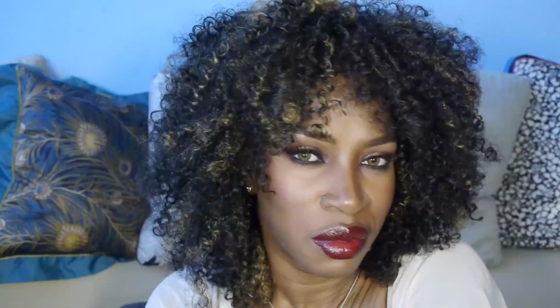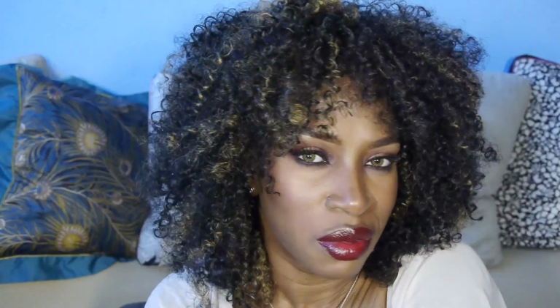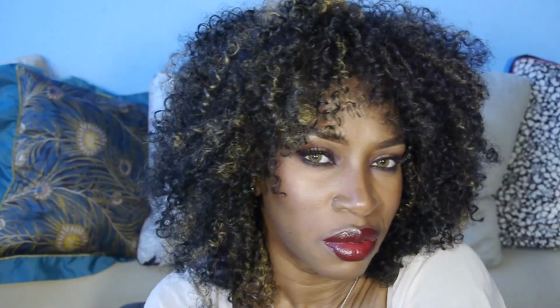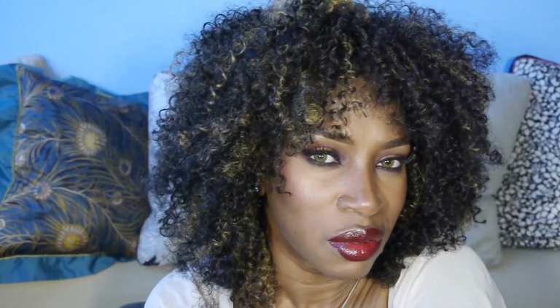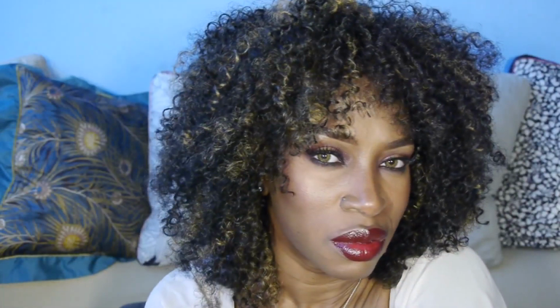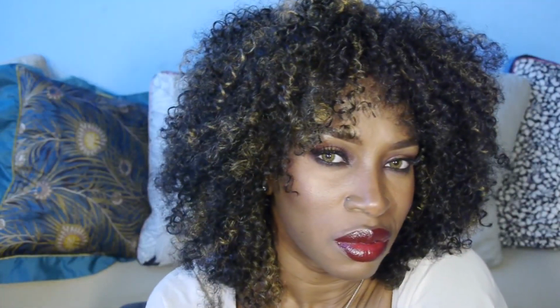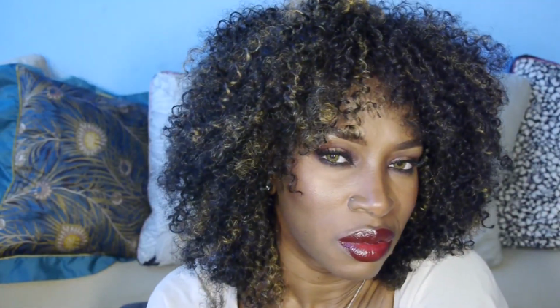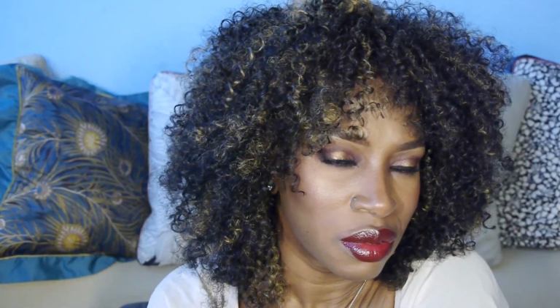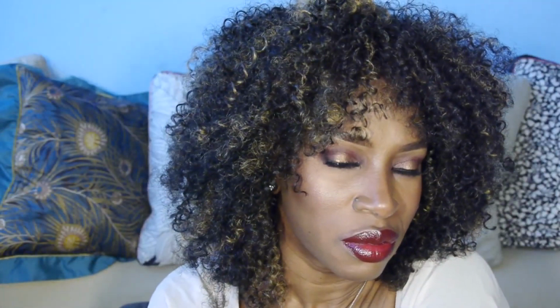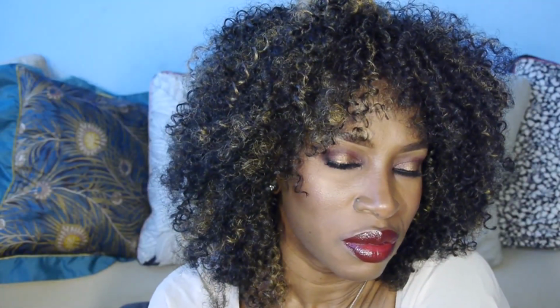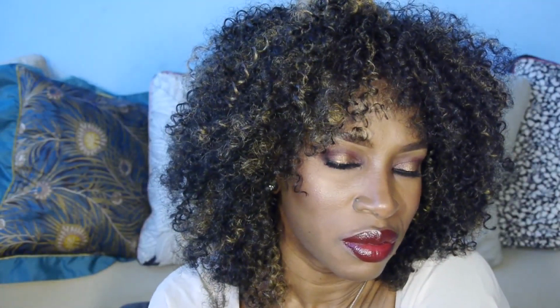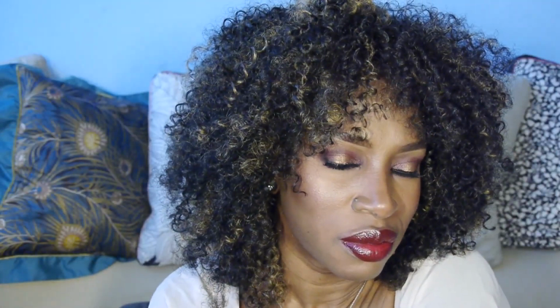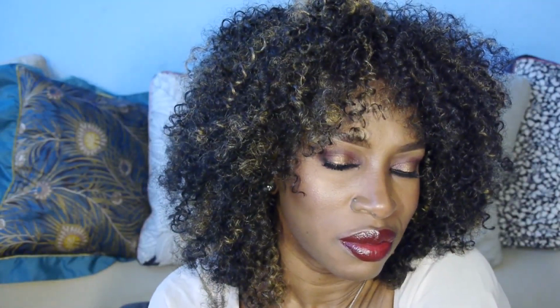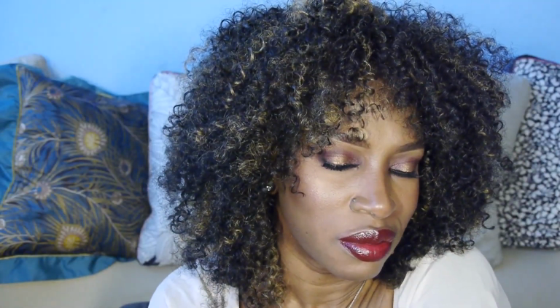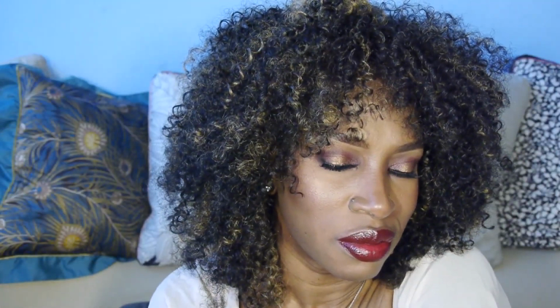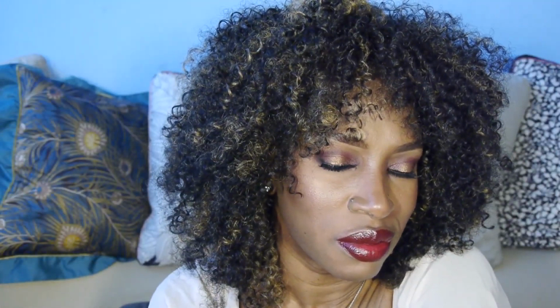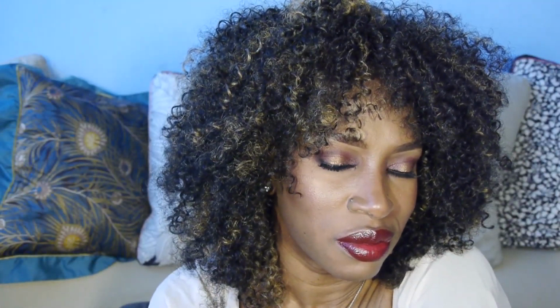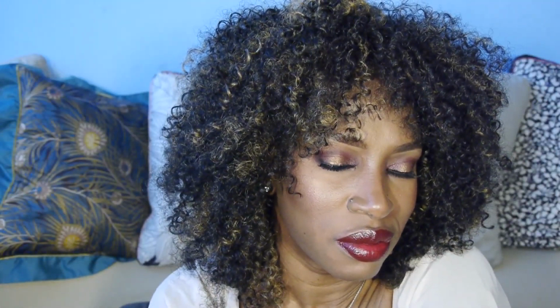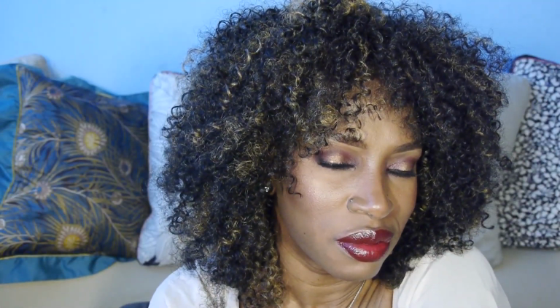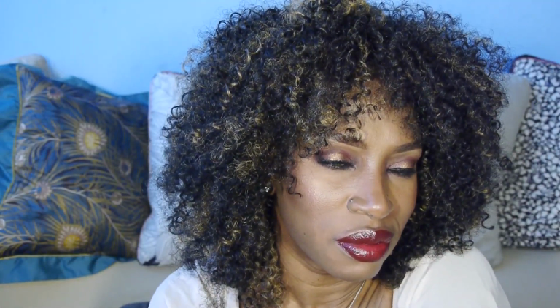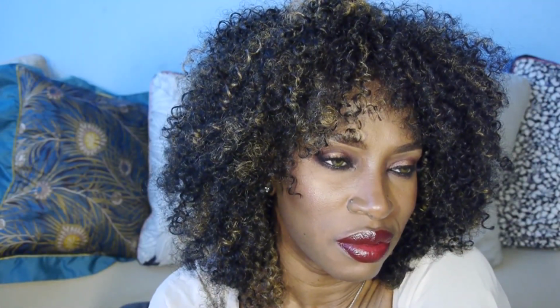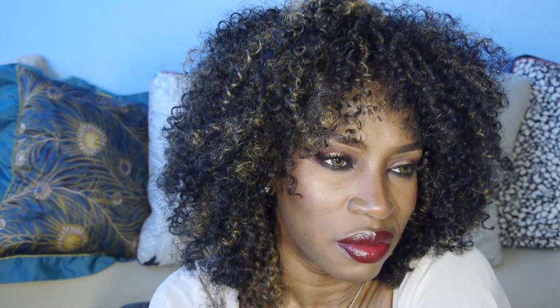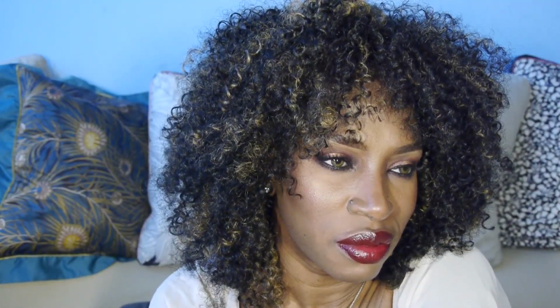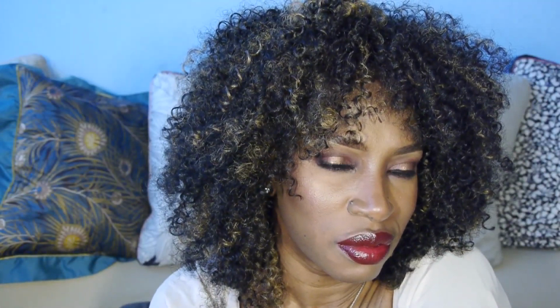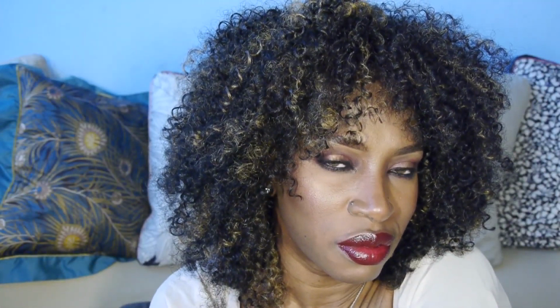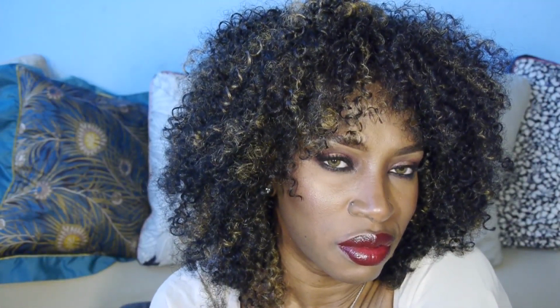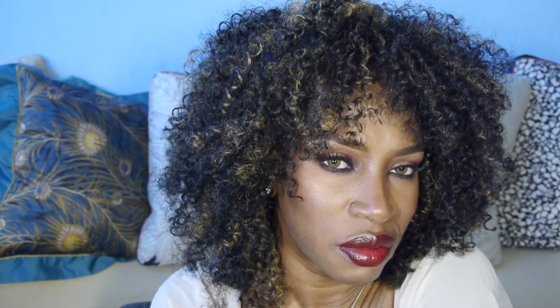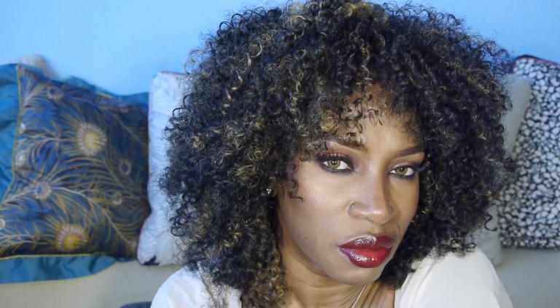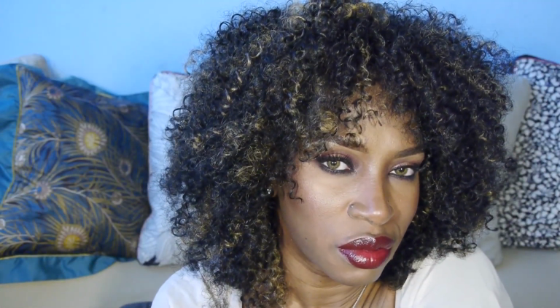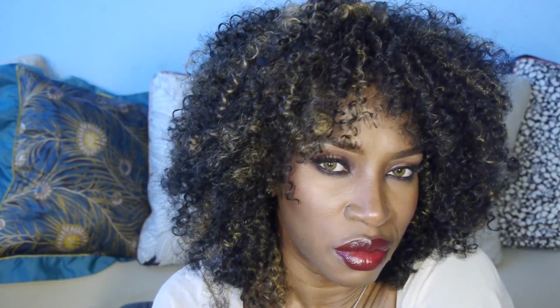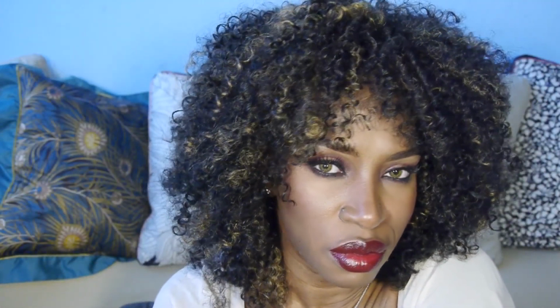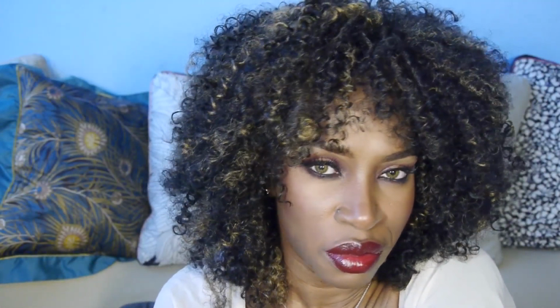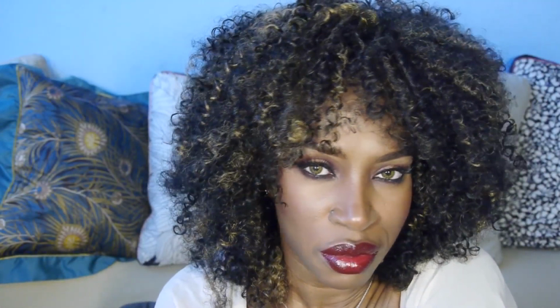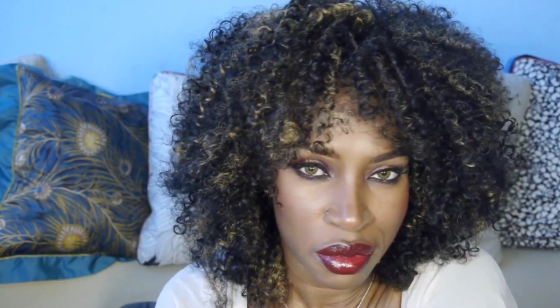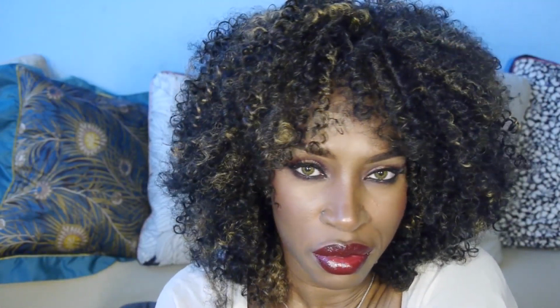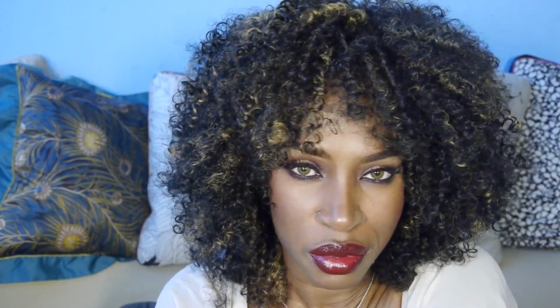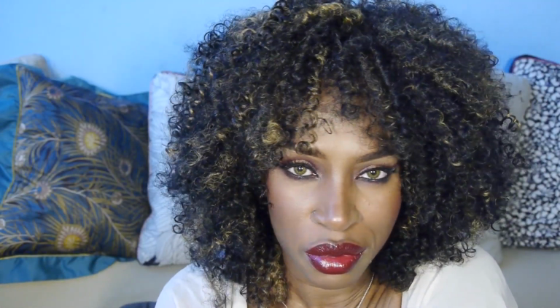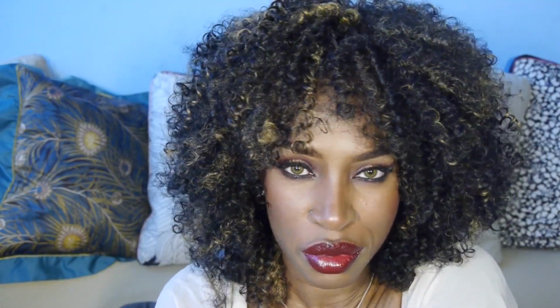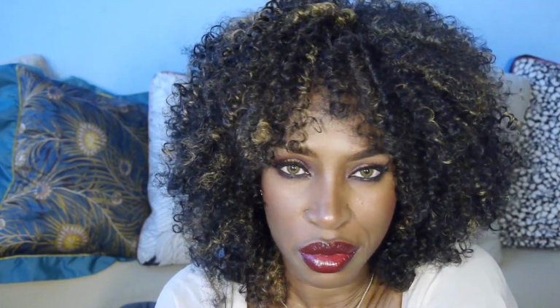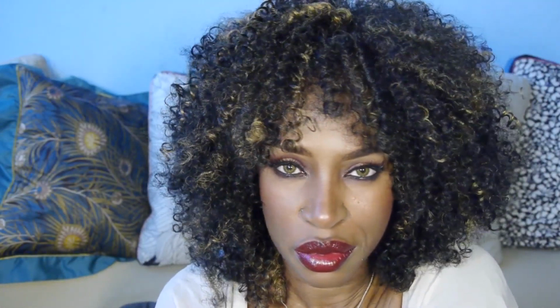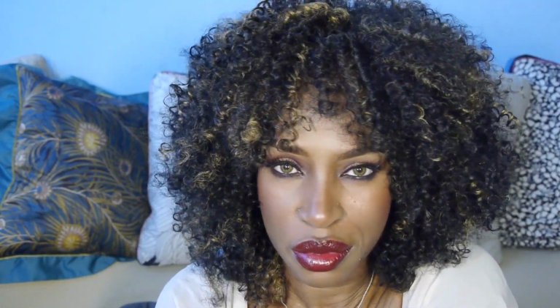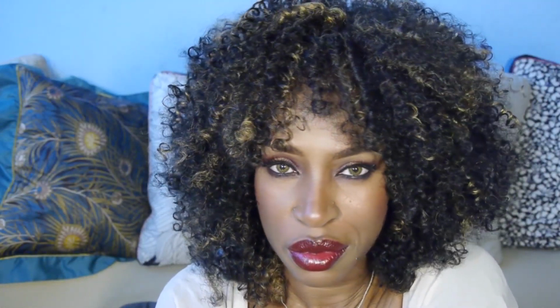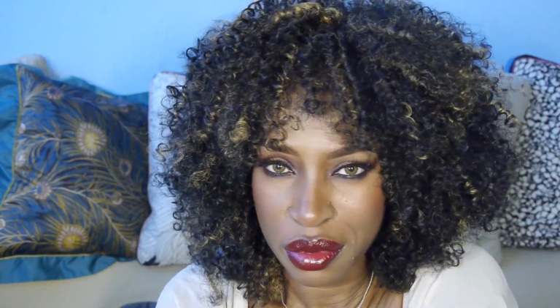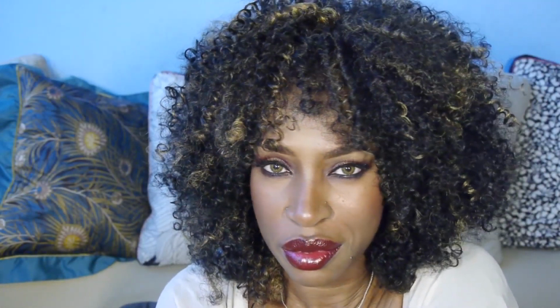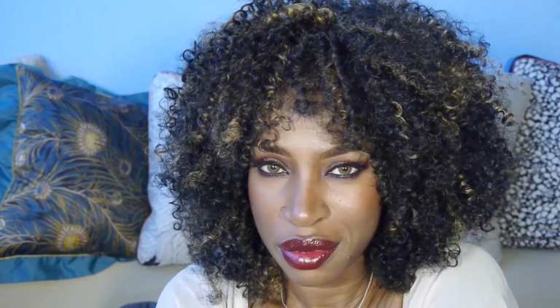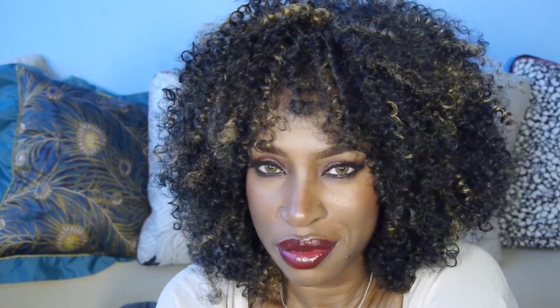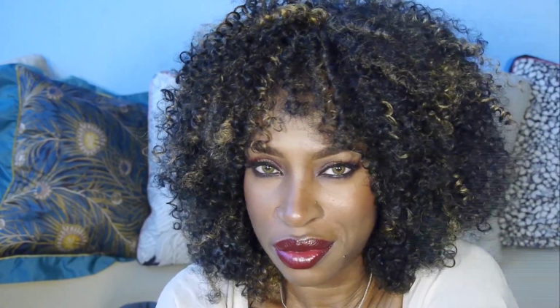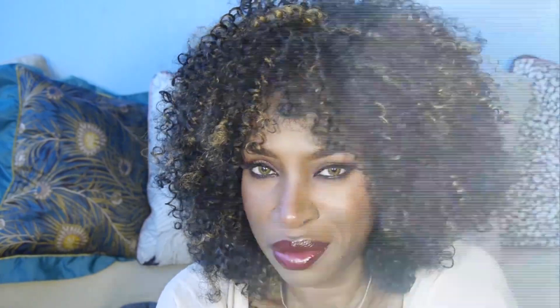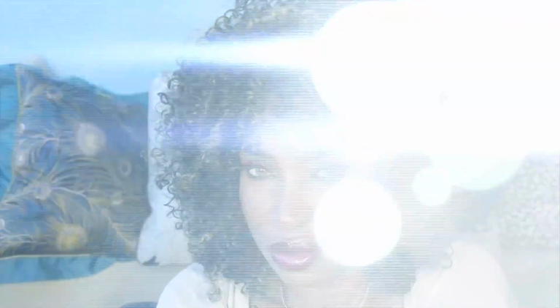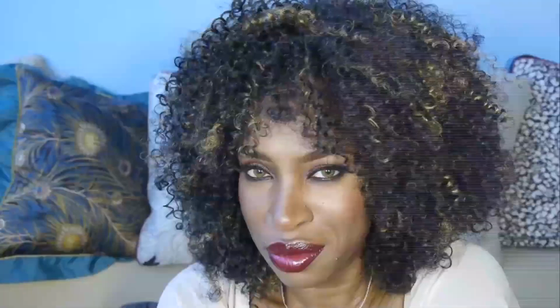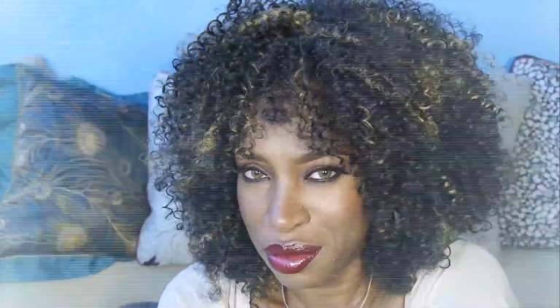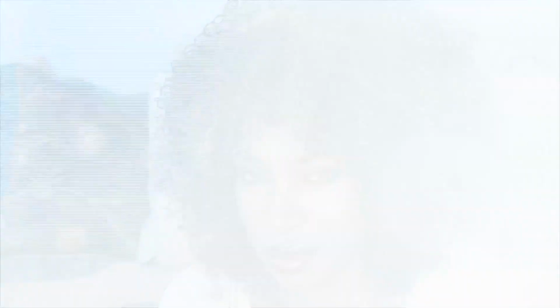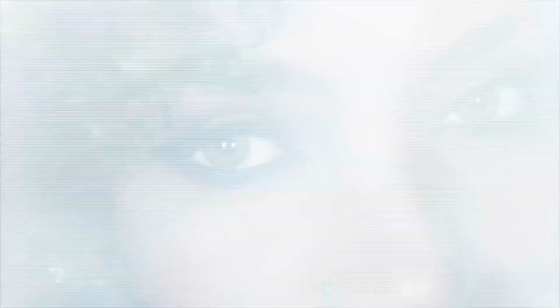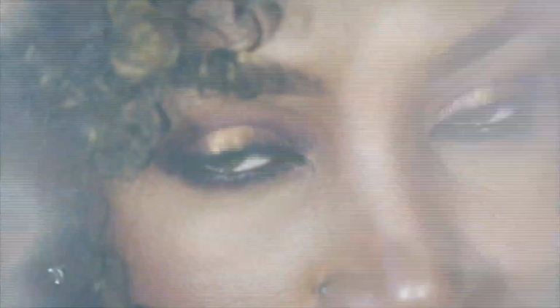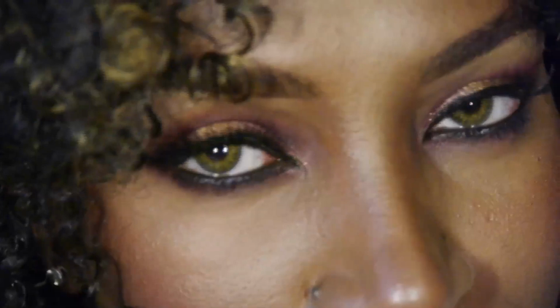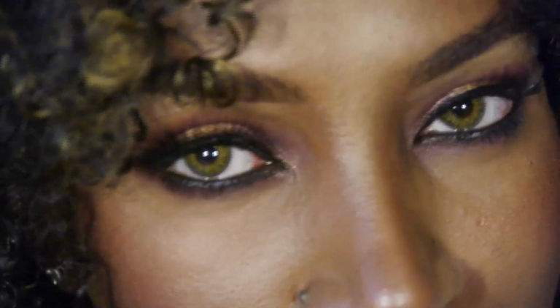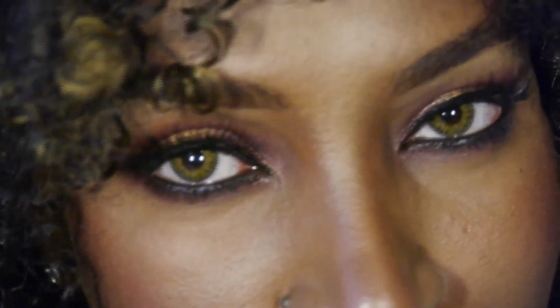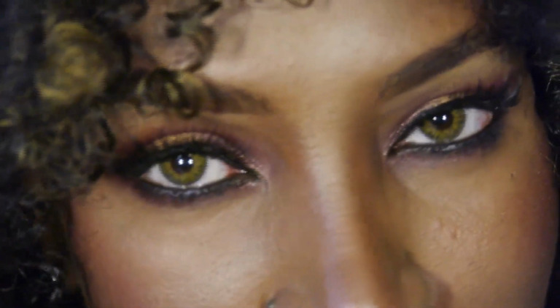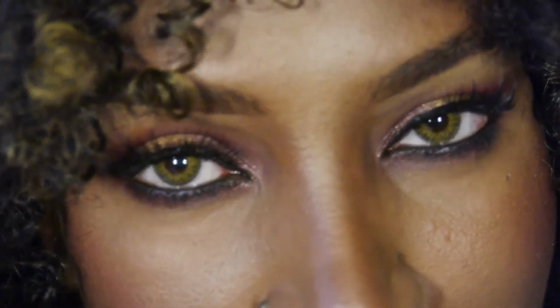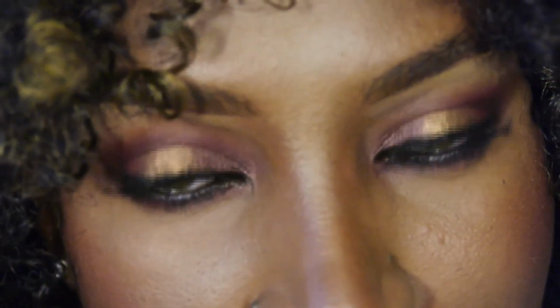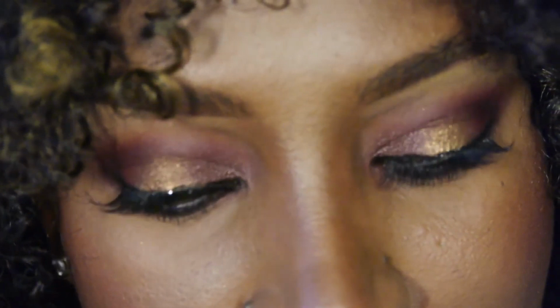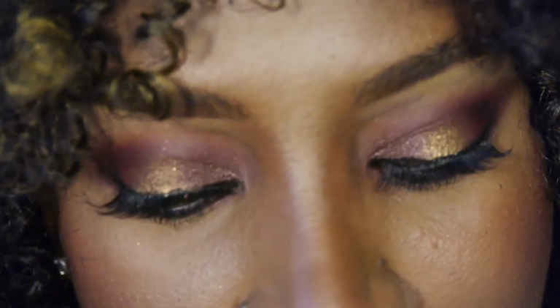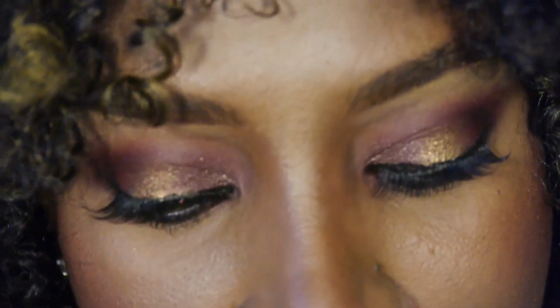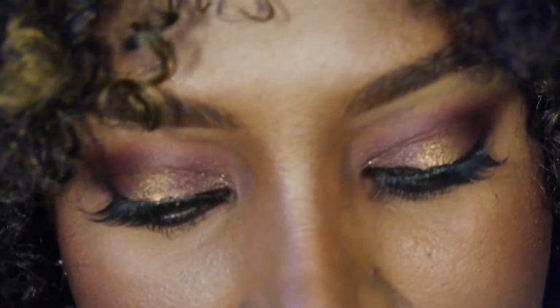This signature look features a rich, earthy, plum lid topped with gold and a rich, deep berry mouth.